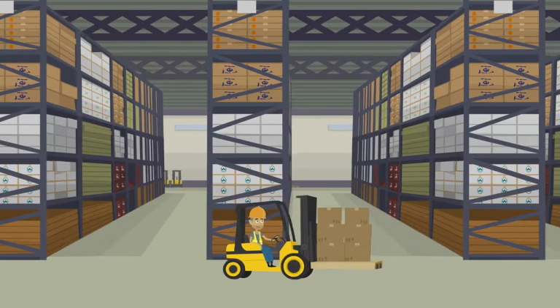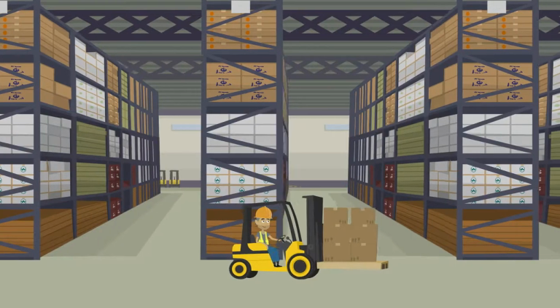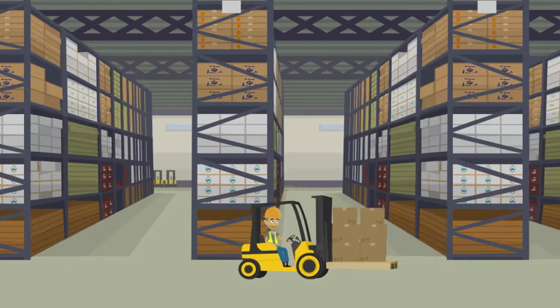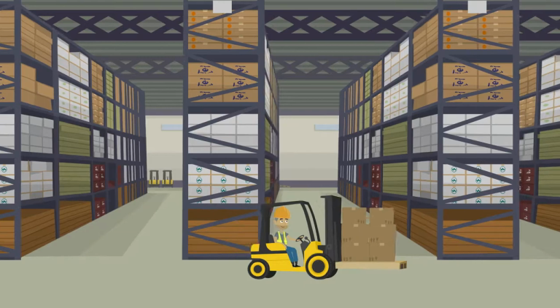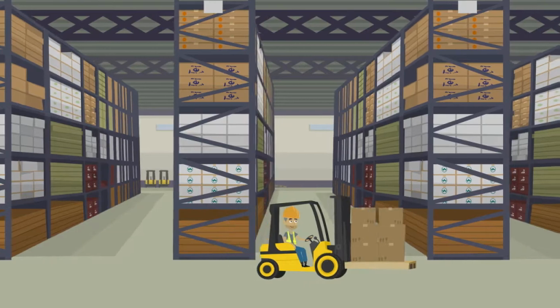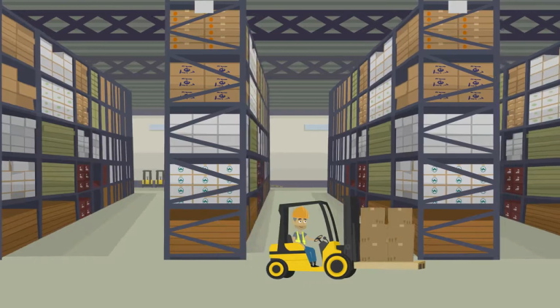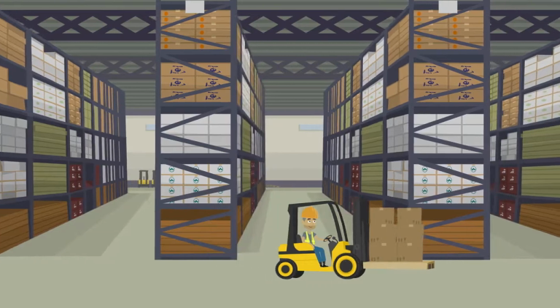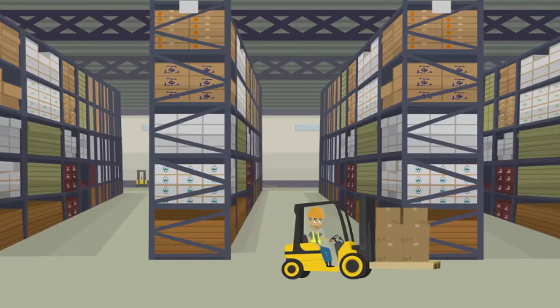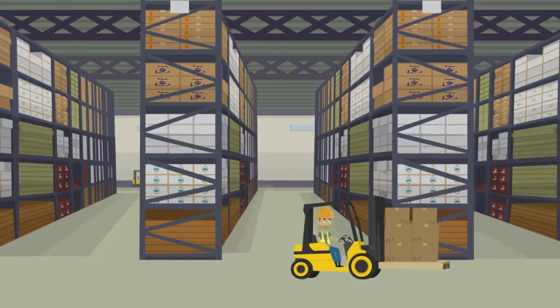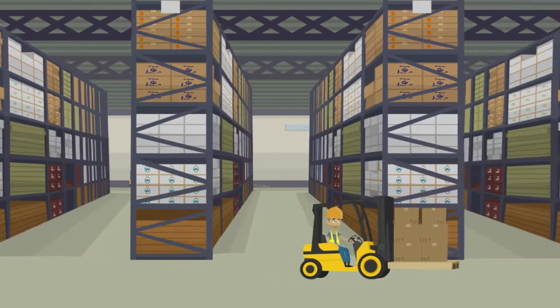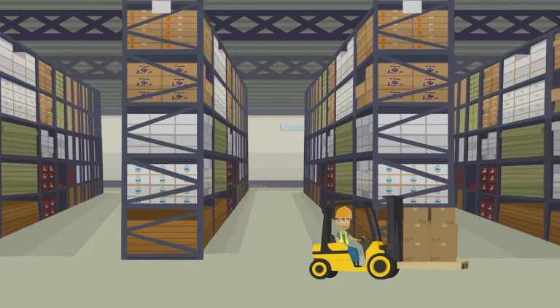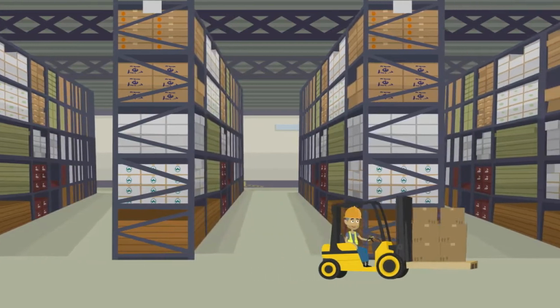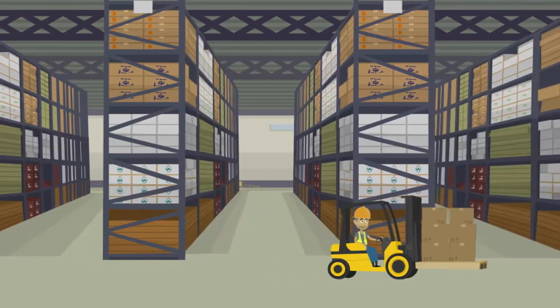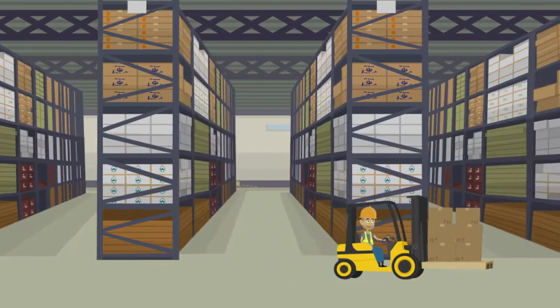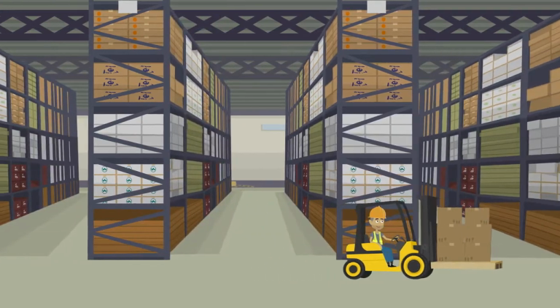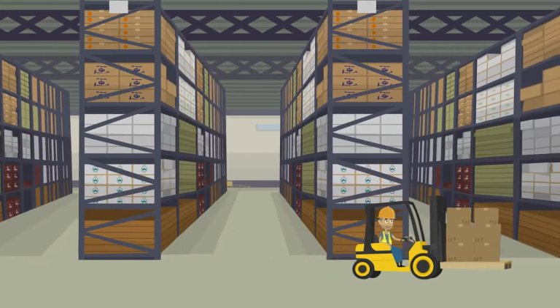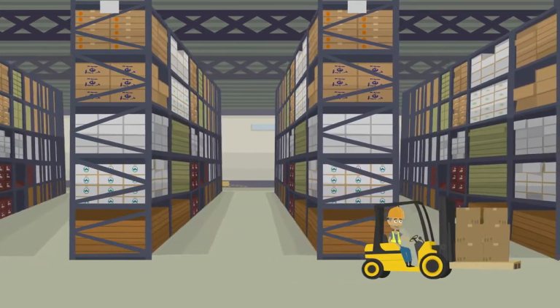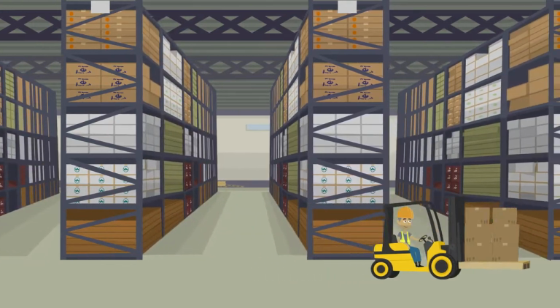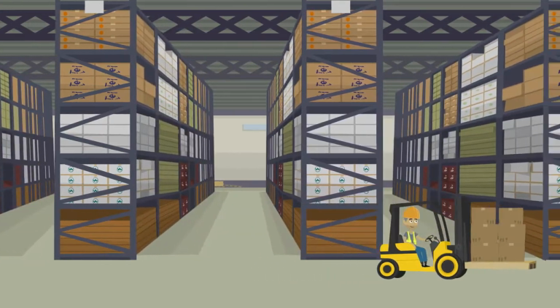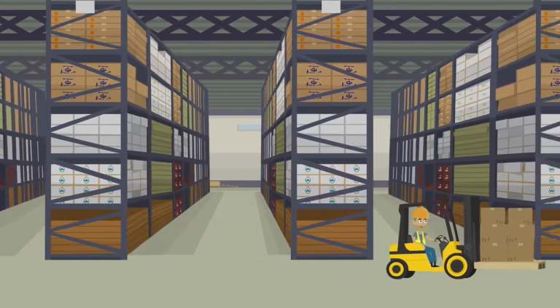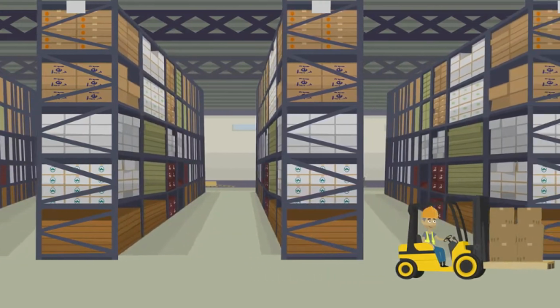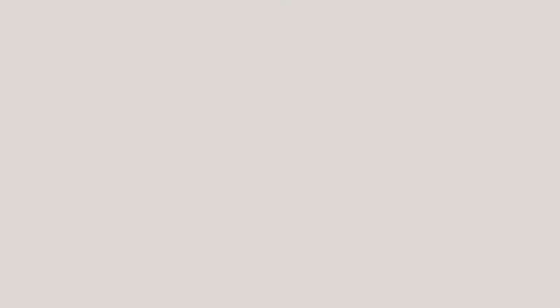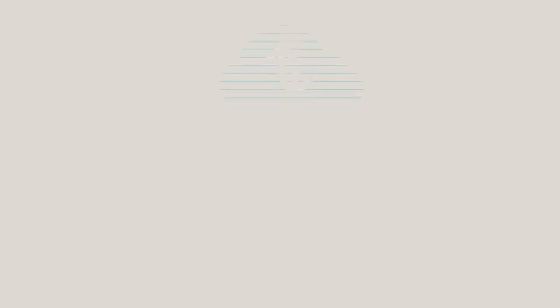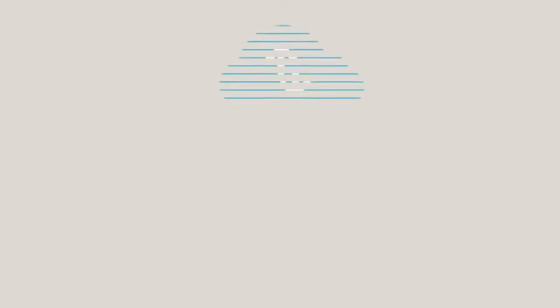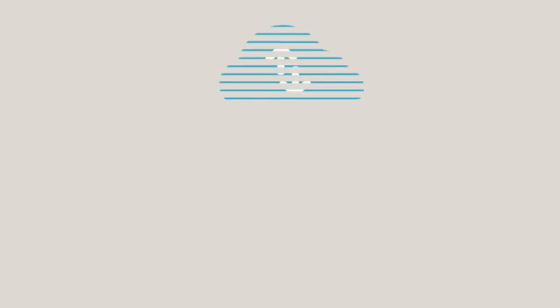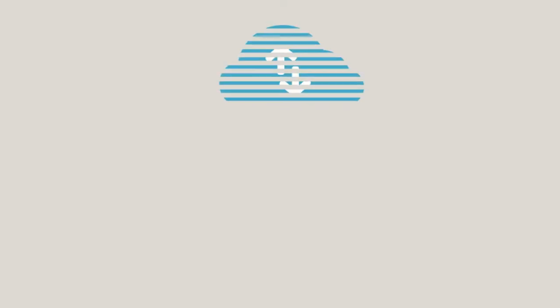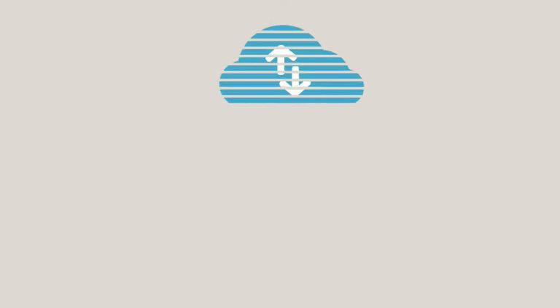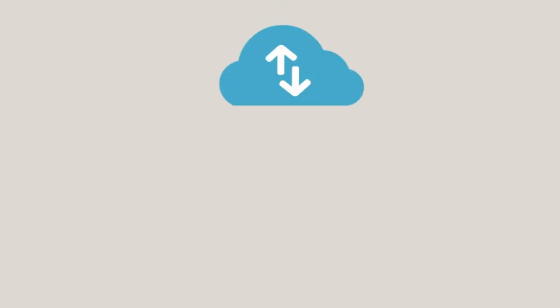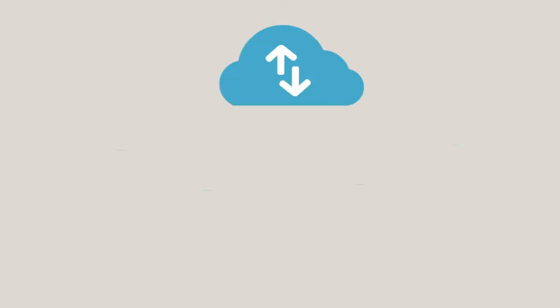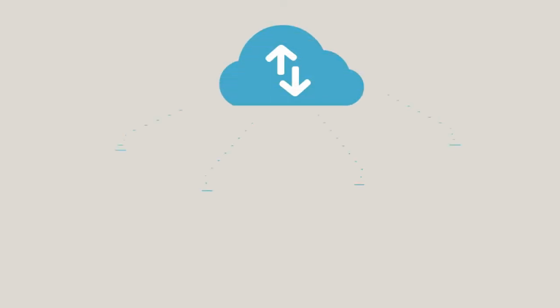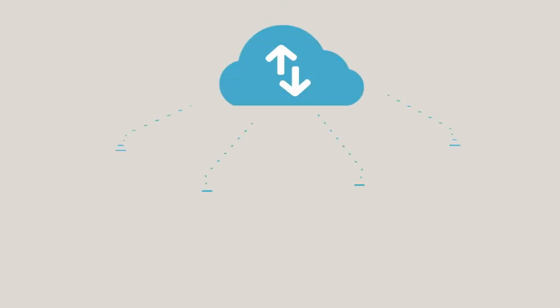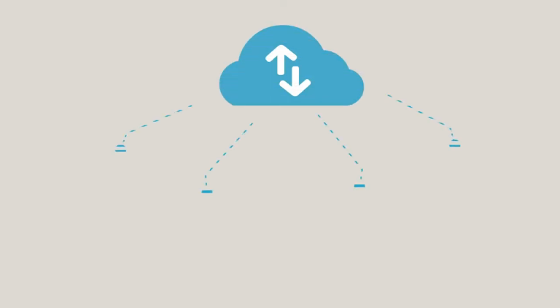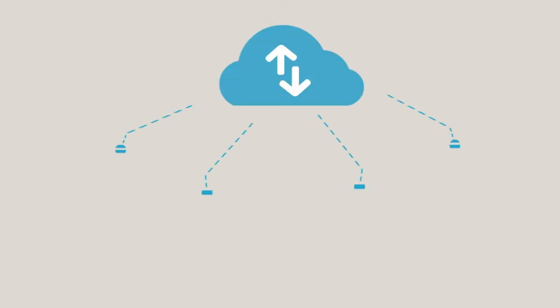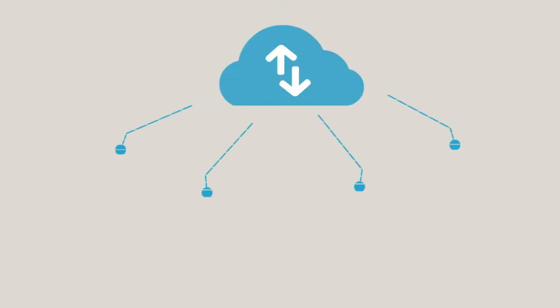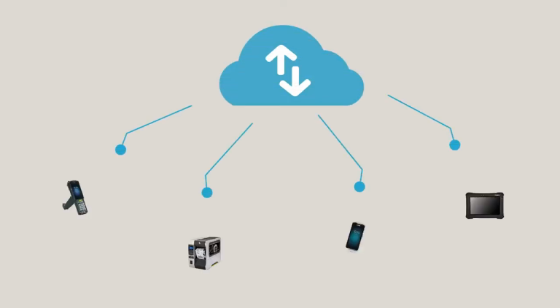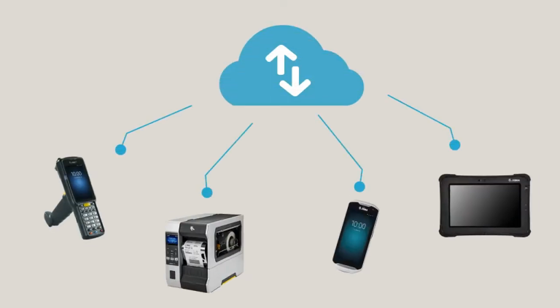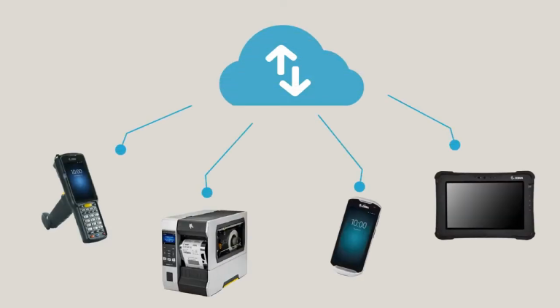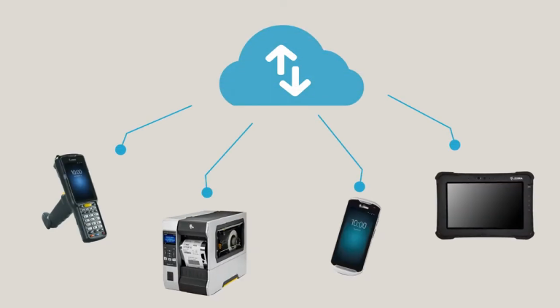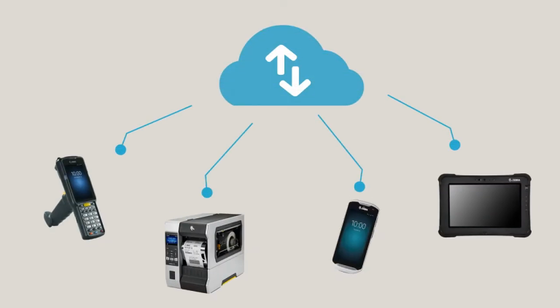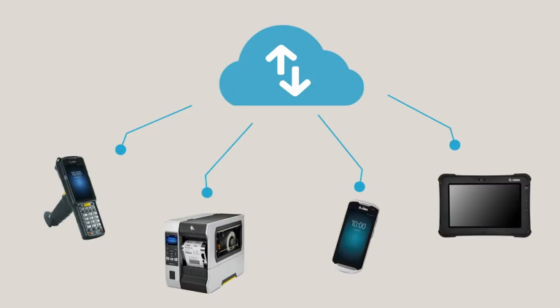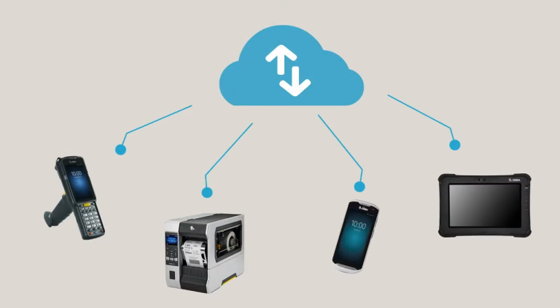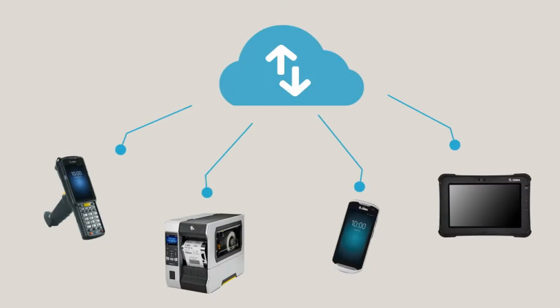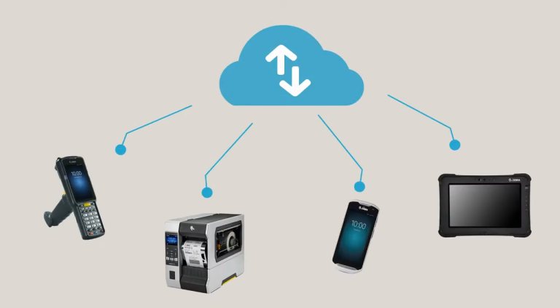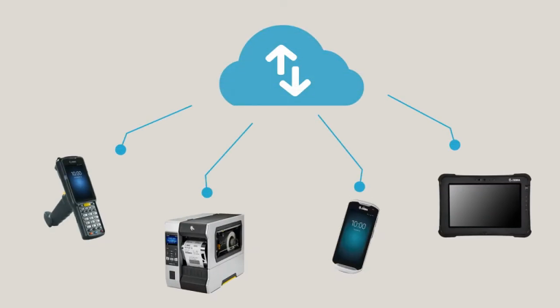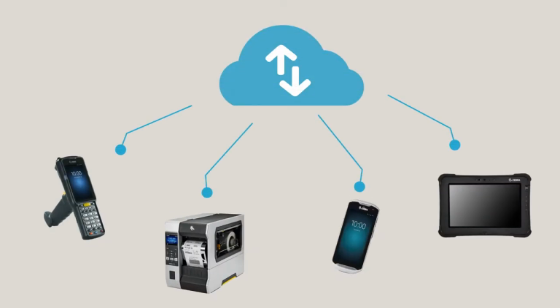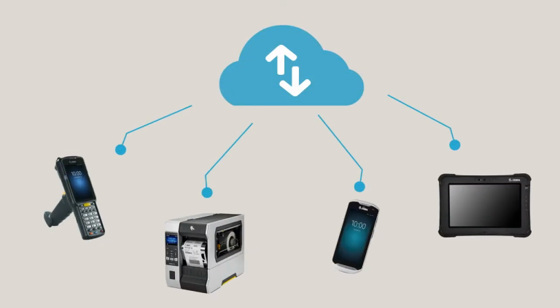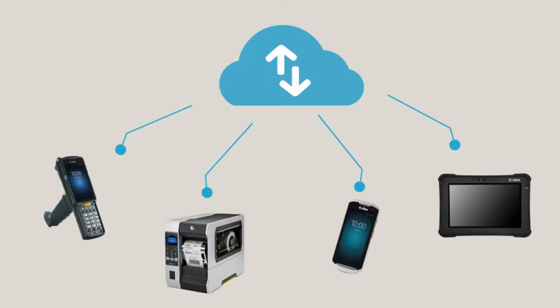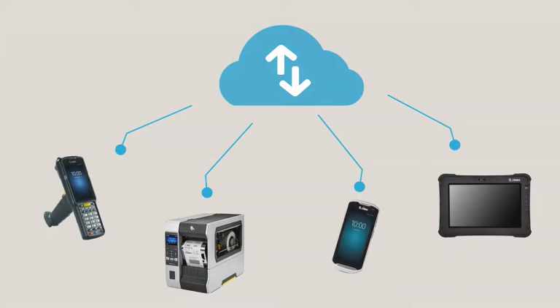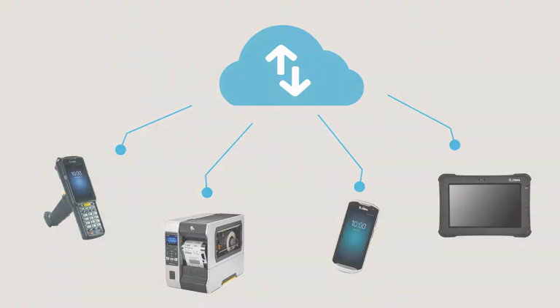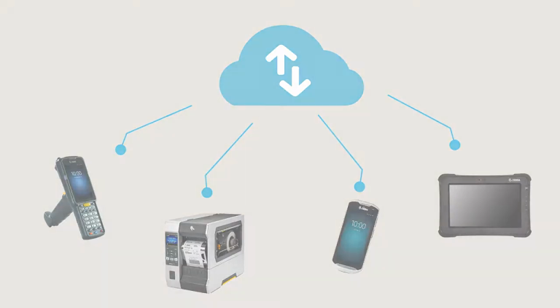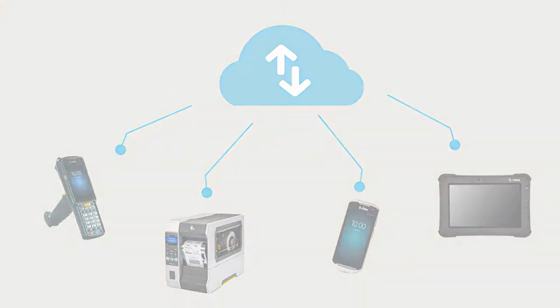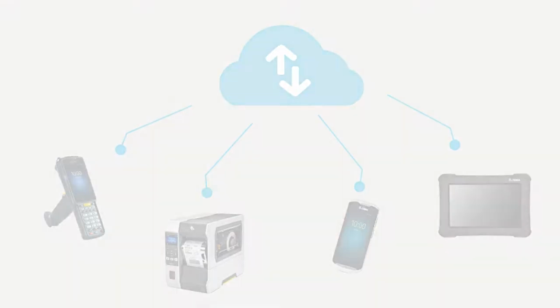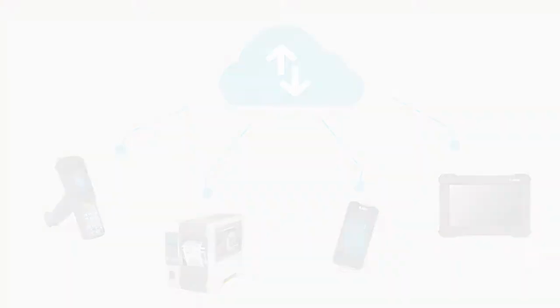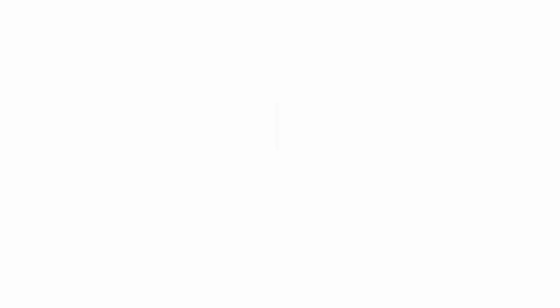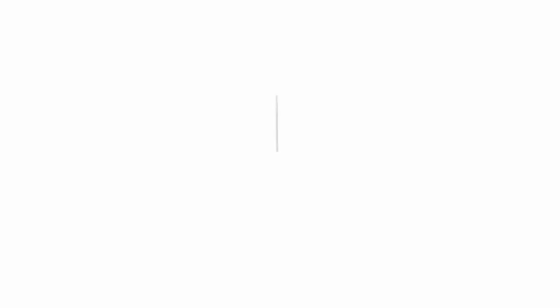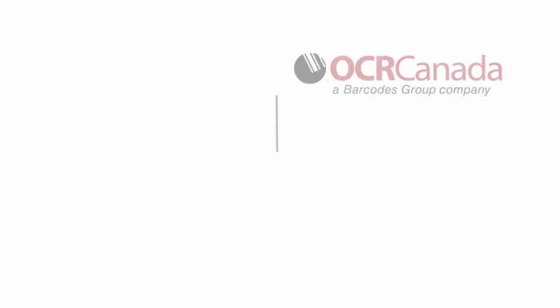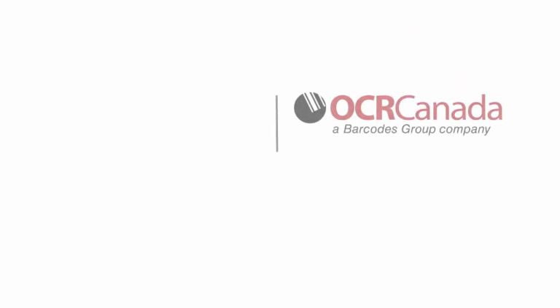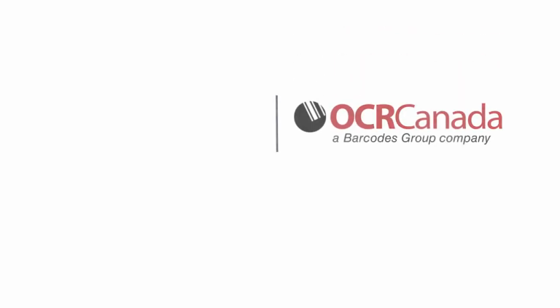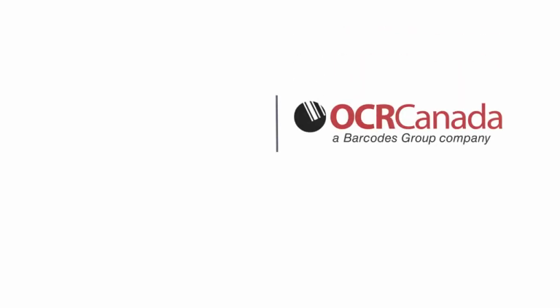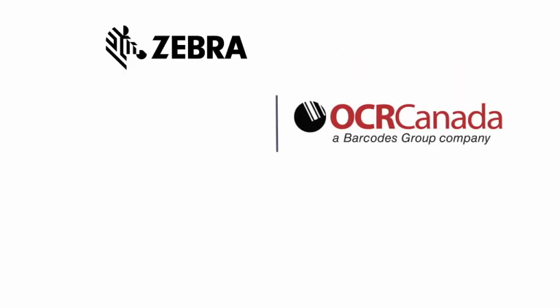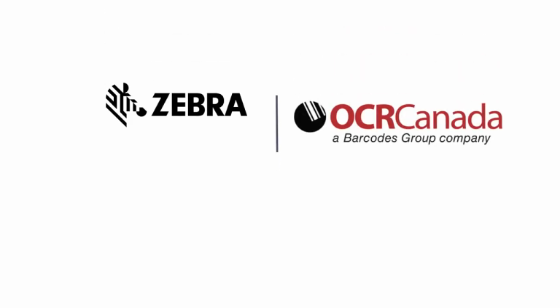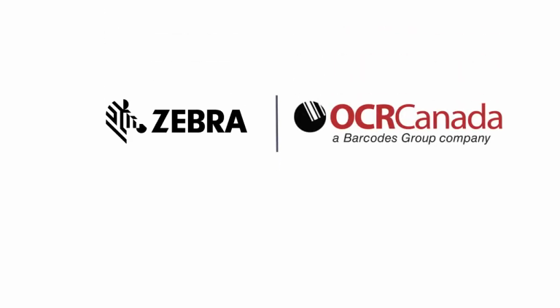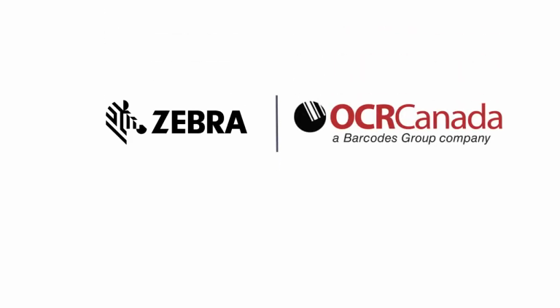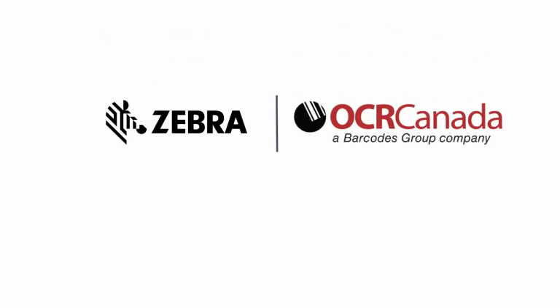So if you're looking to improve your warehouse through future-ready devices that fit the size of your business, contact OCR Canada today.